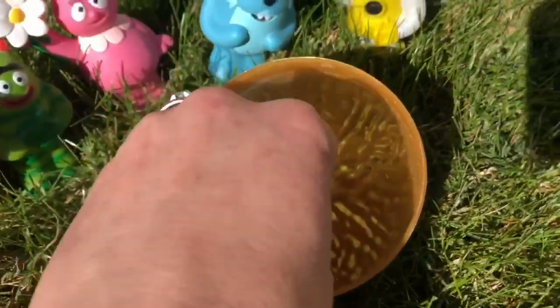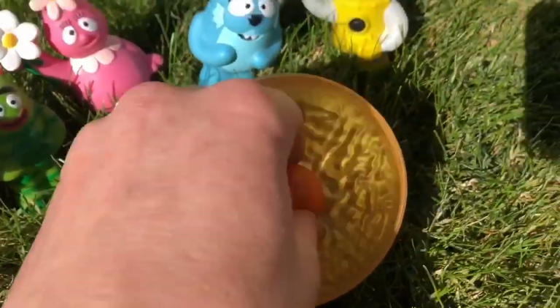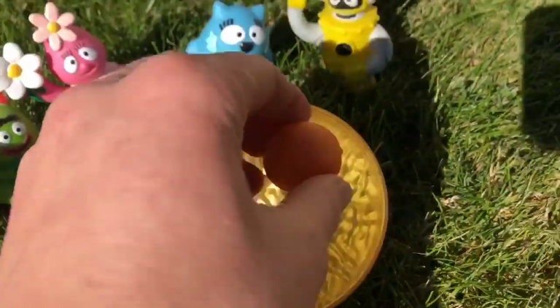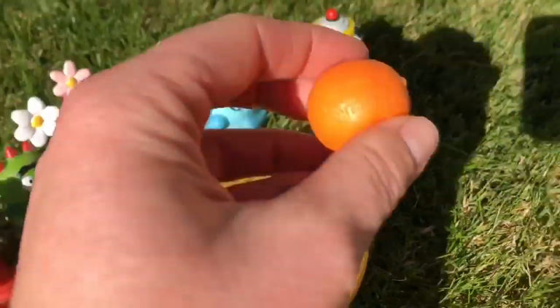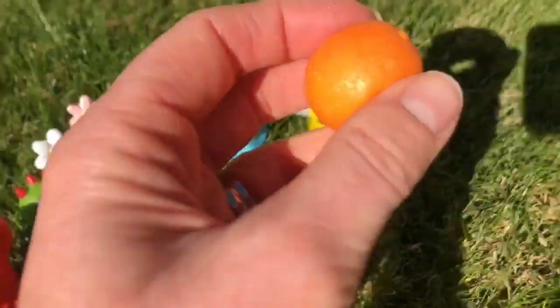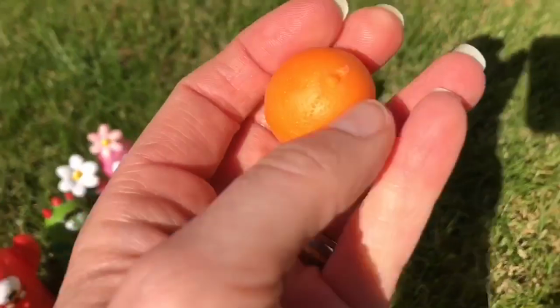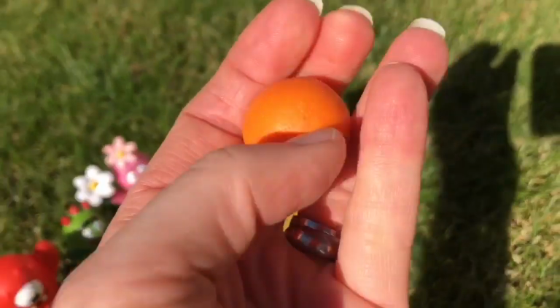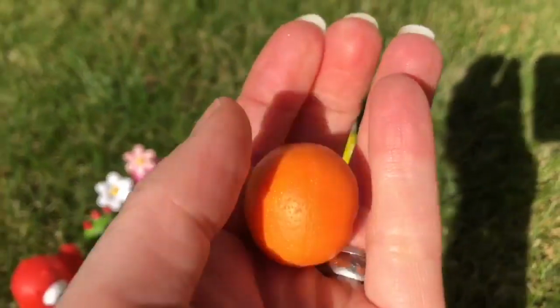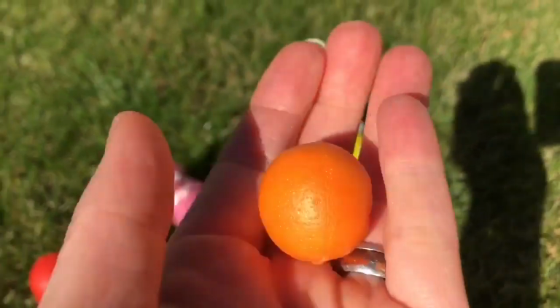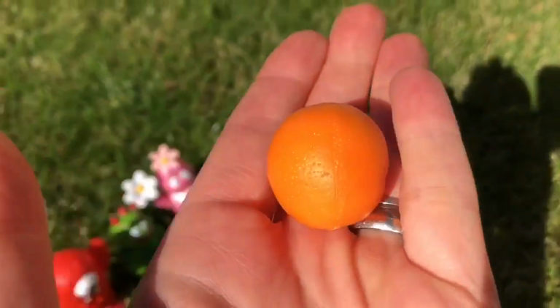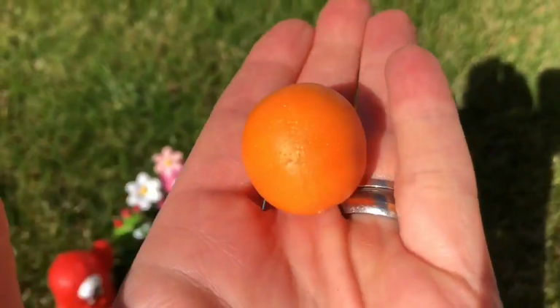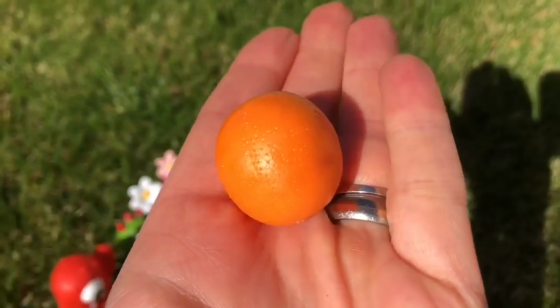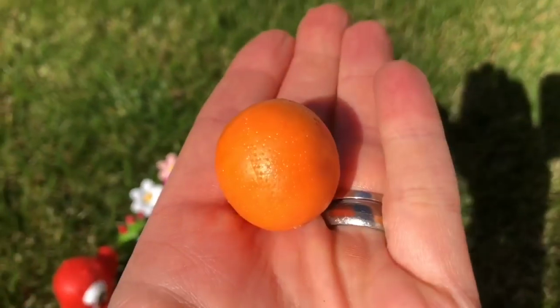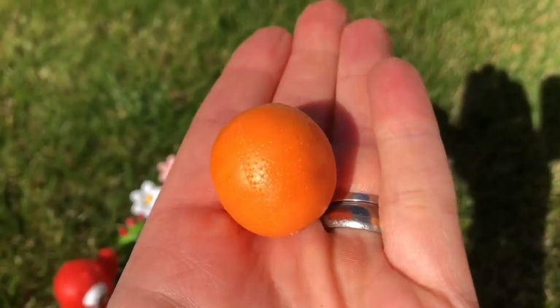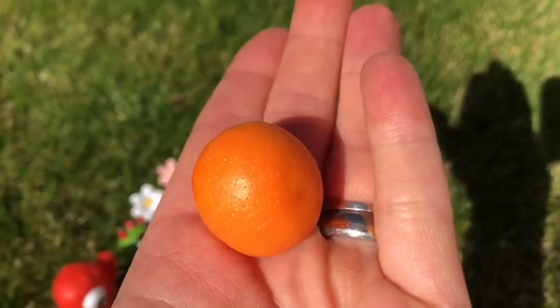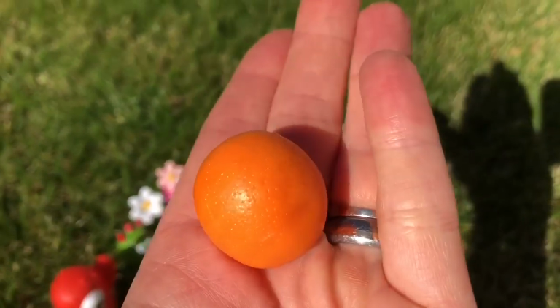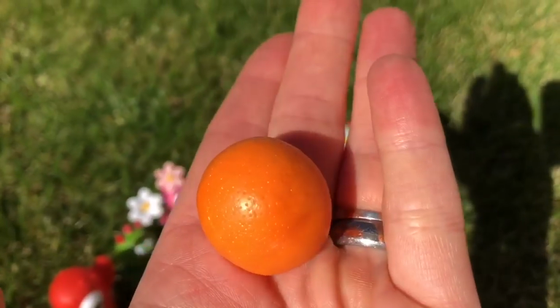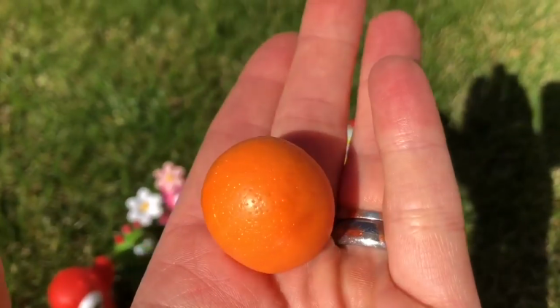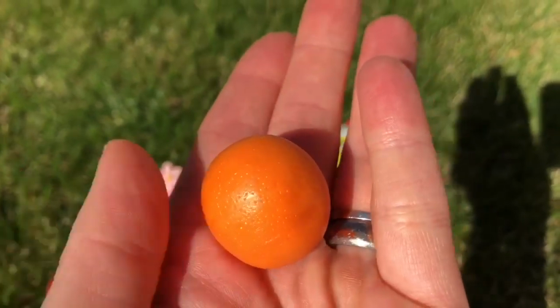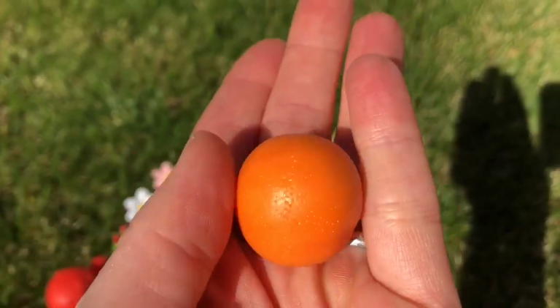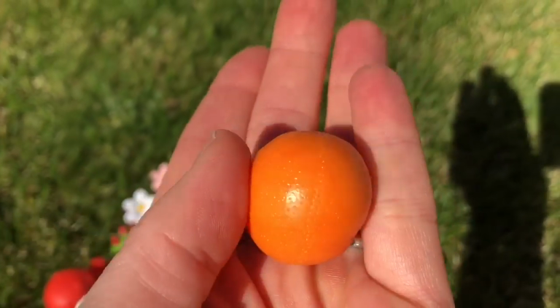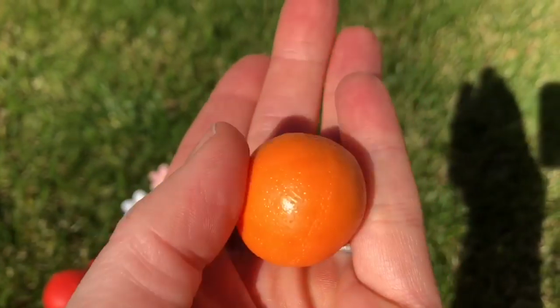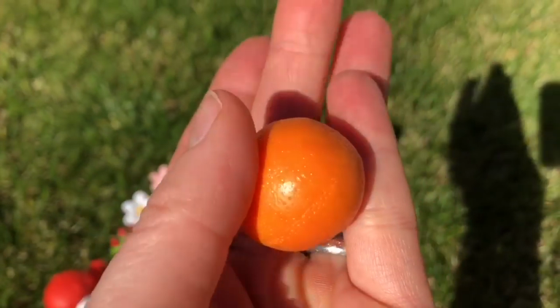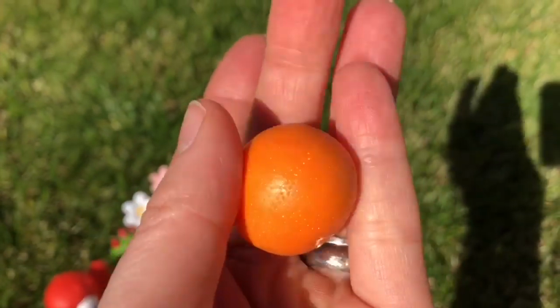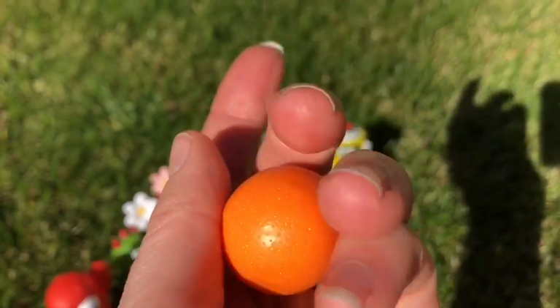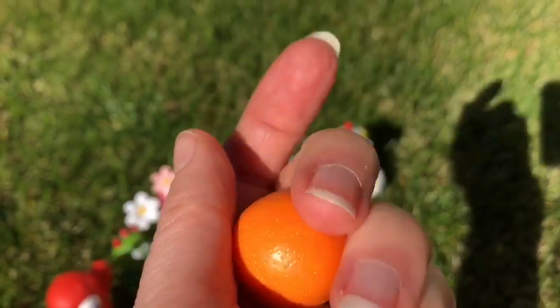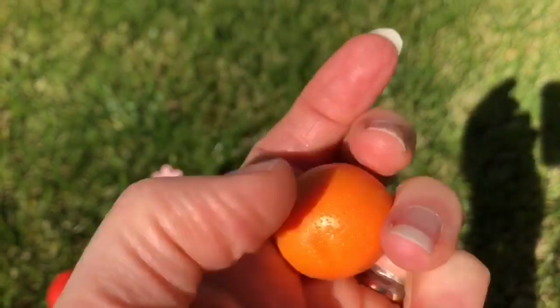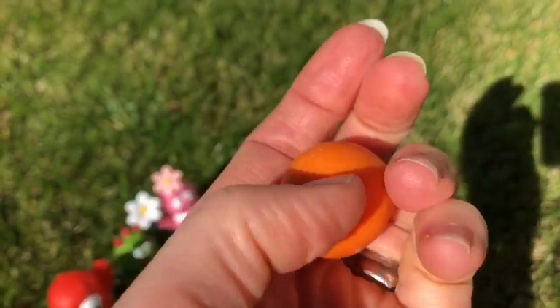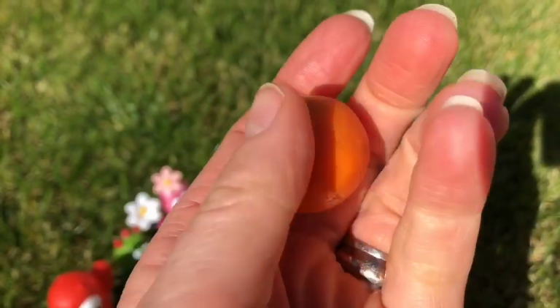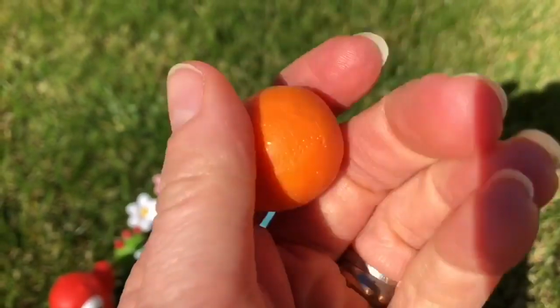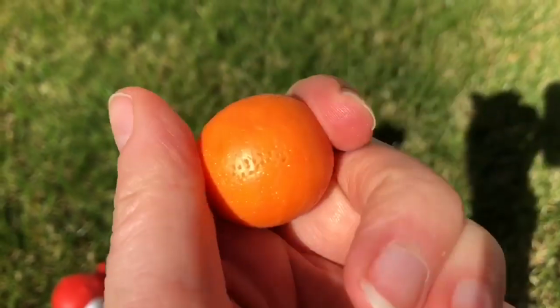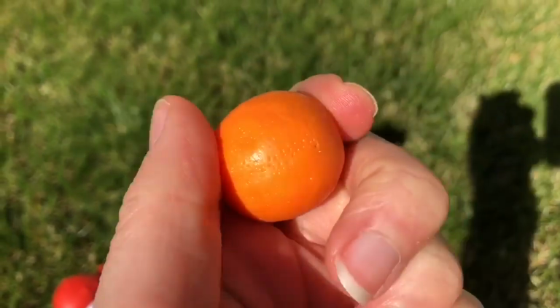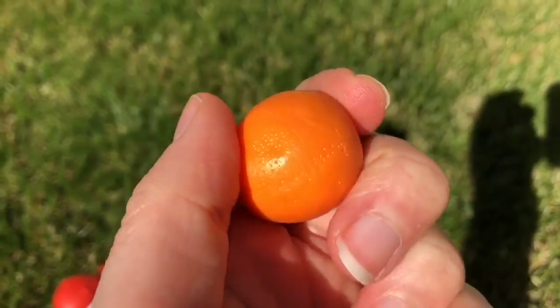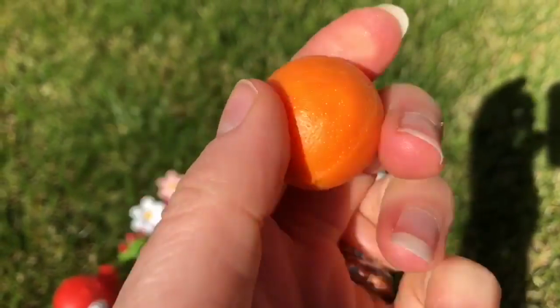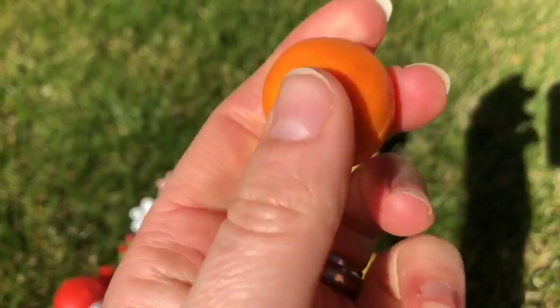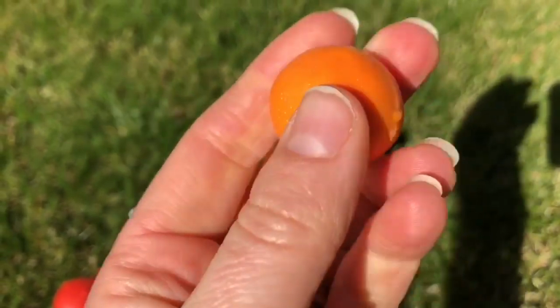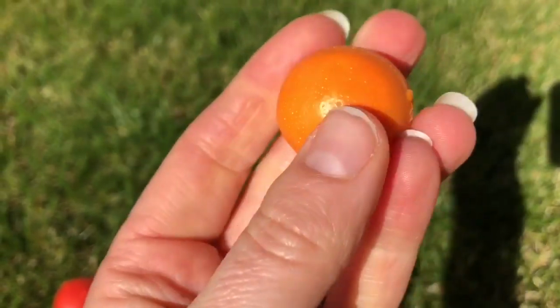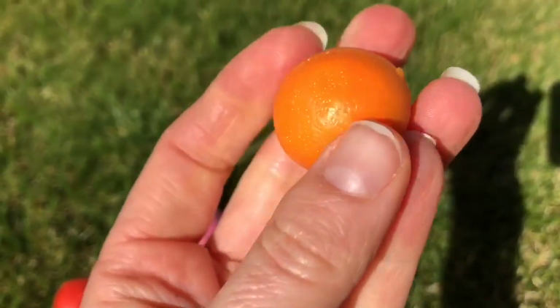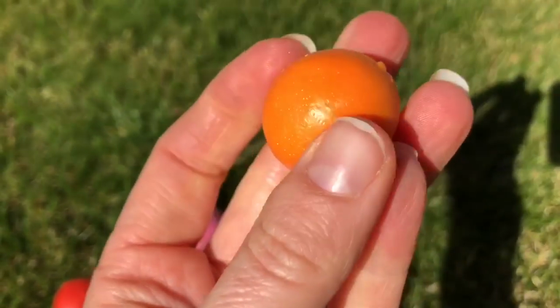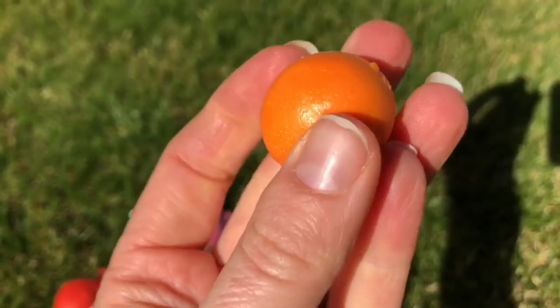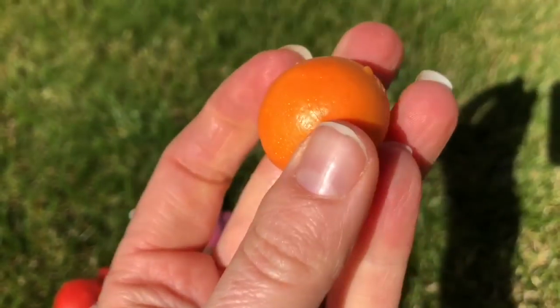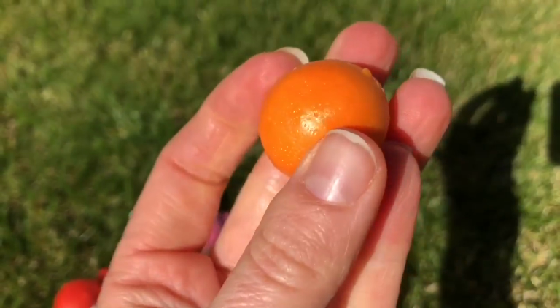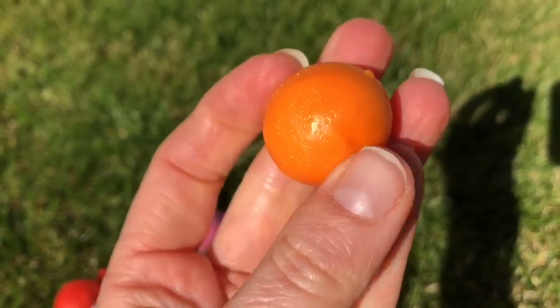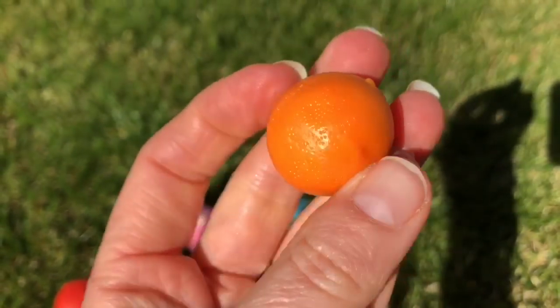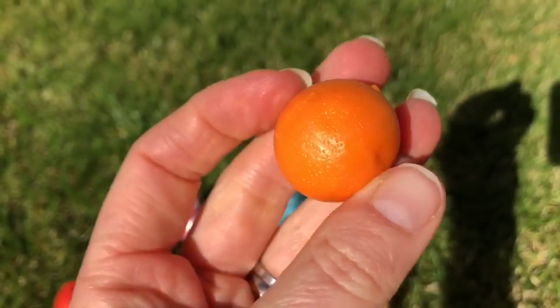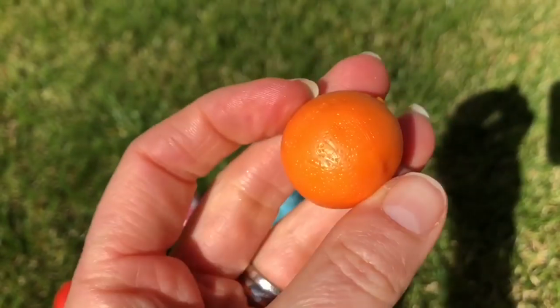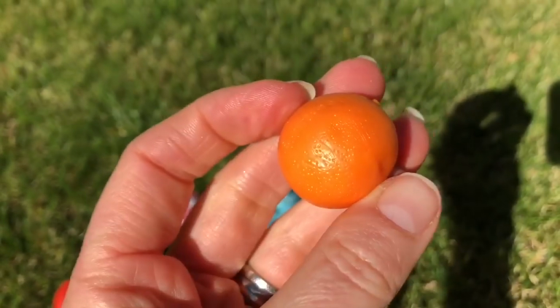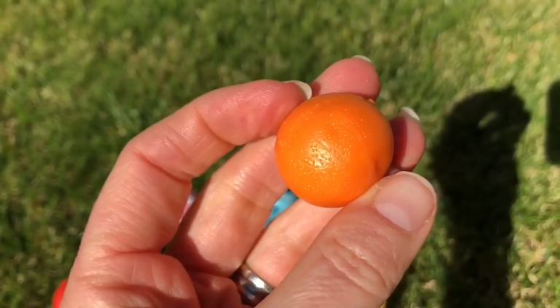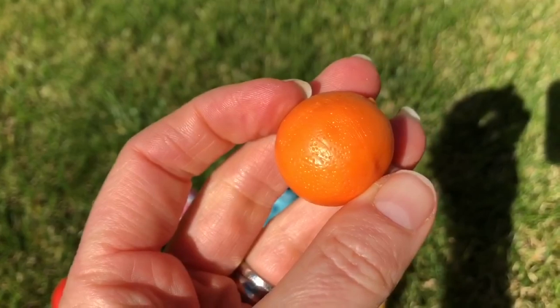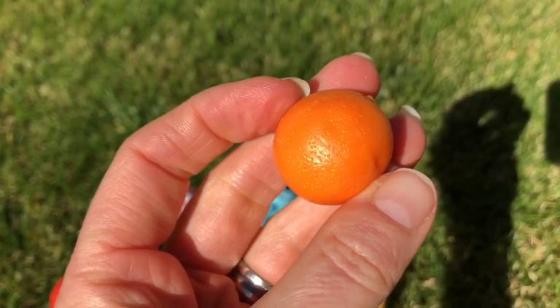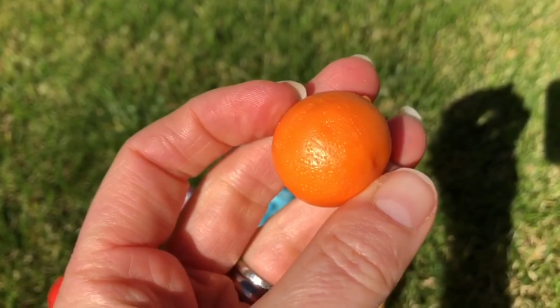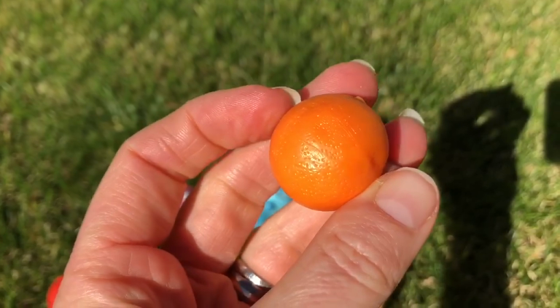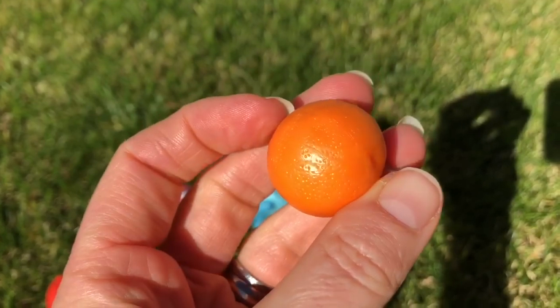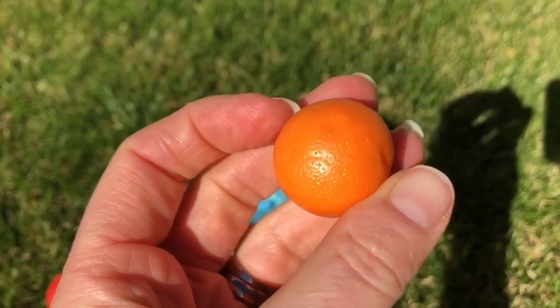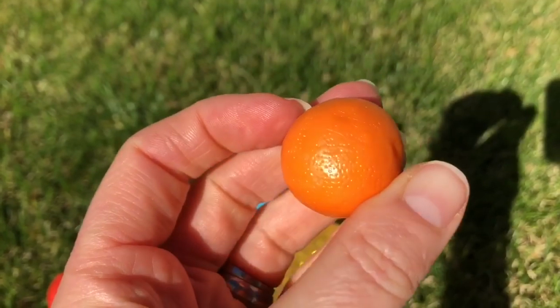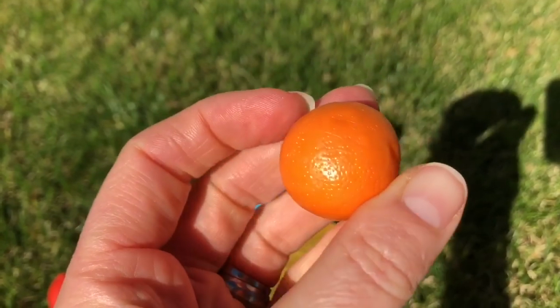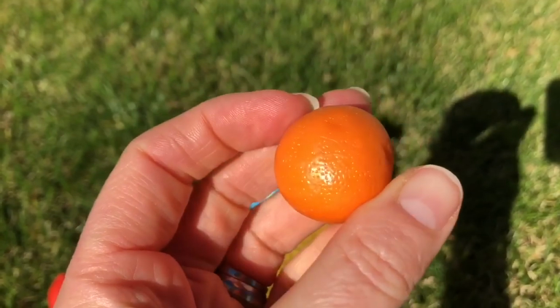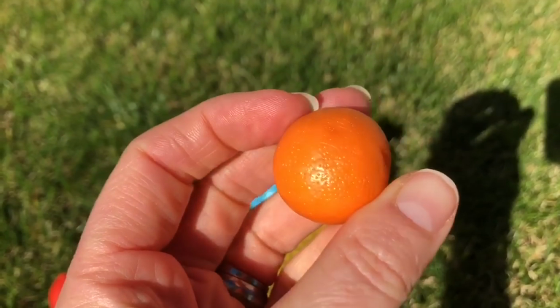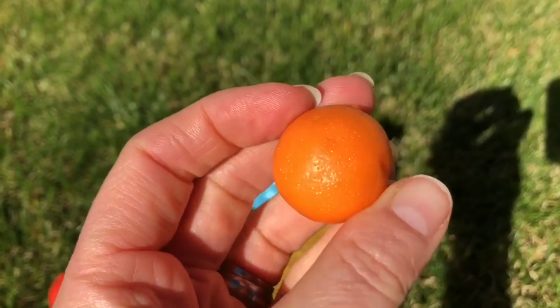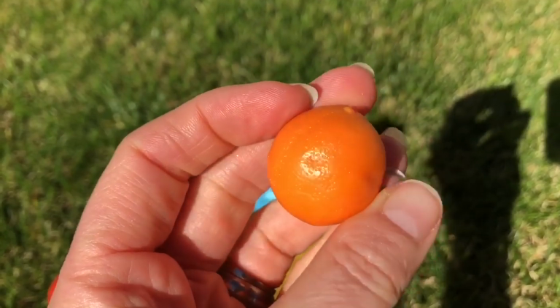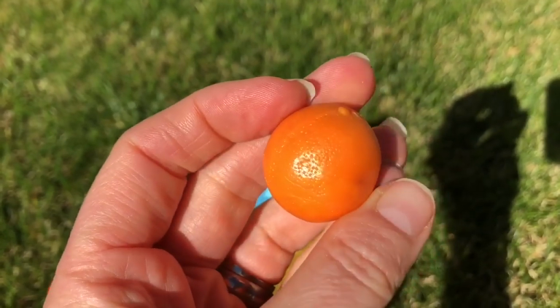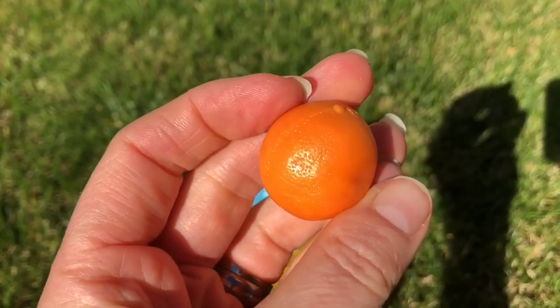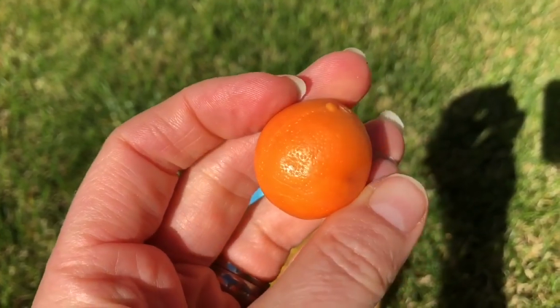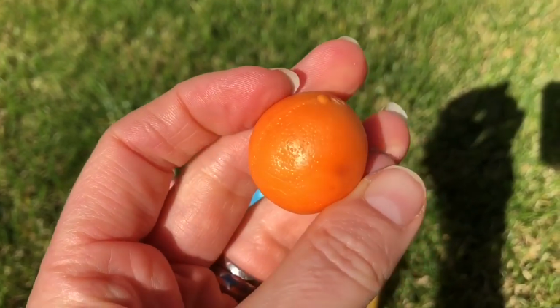And lastly, a big juicy orange. Oranges are very high in vitamin C.